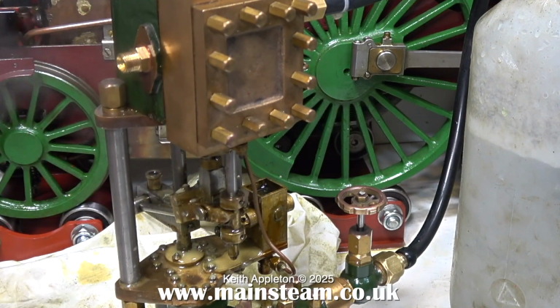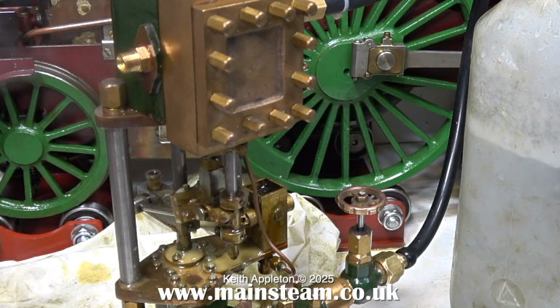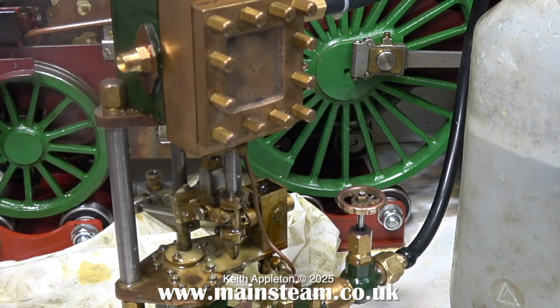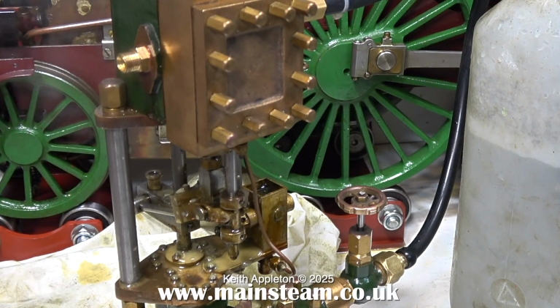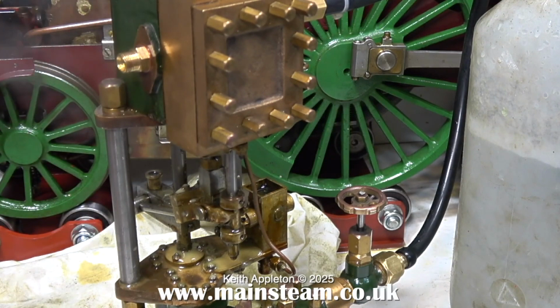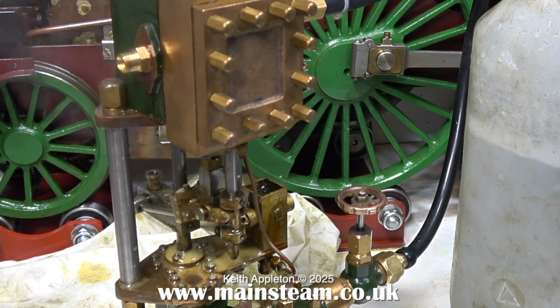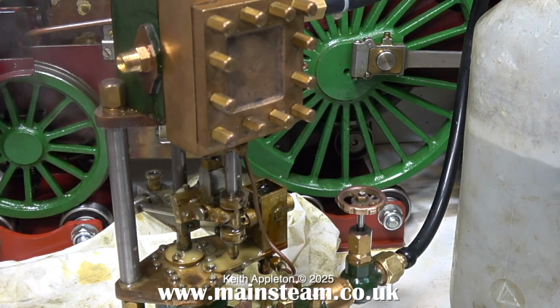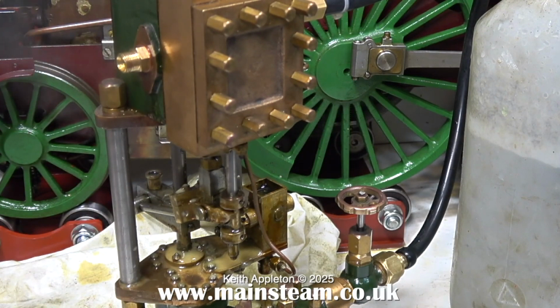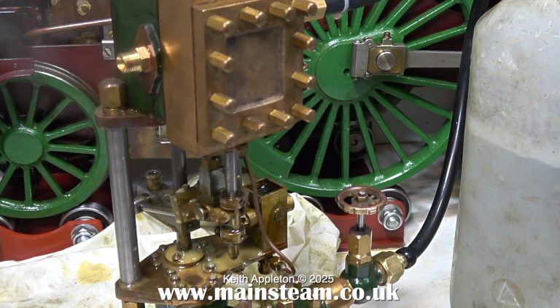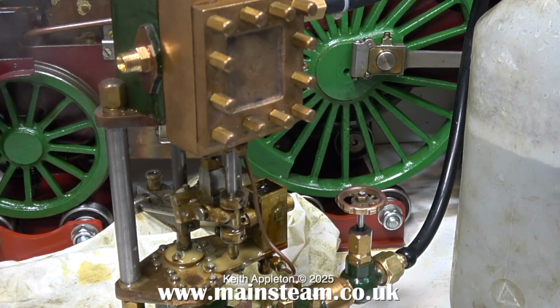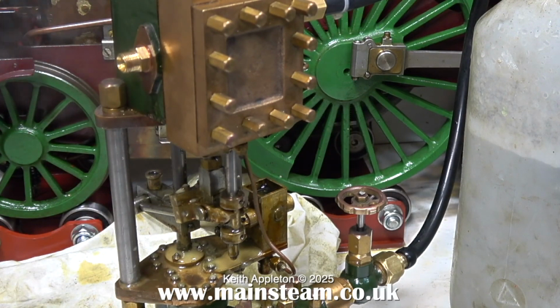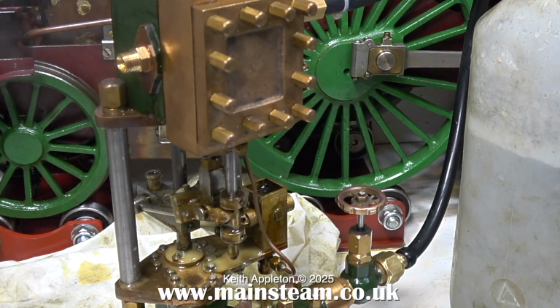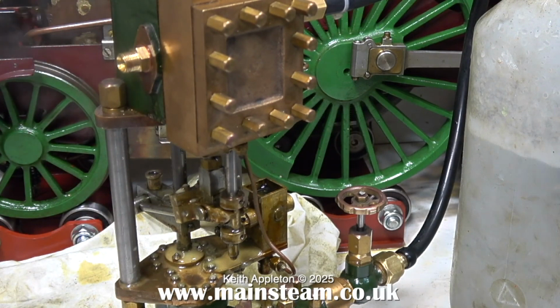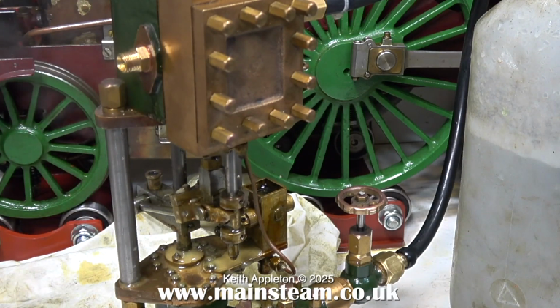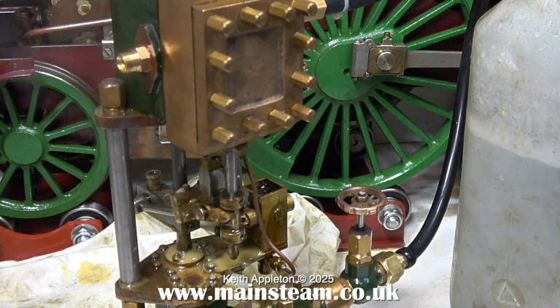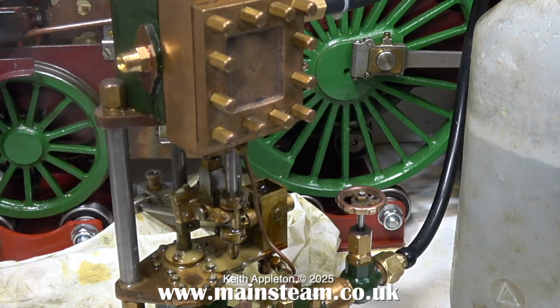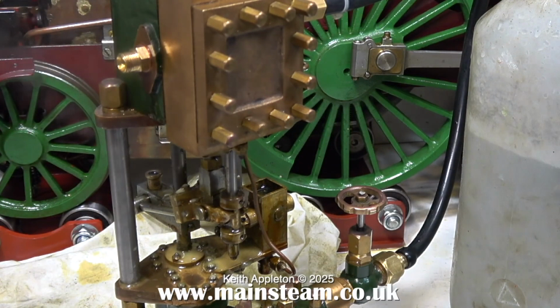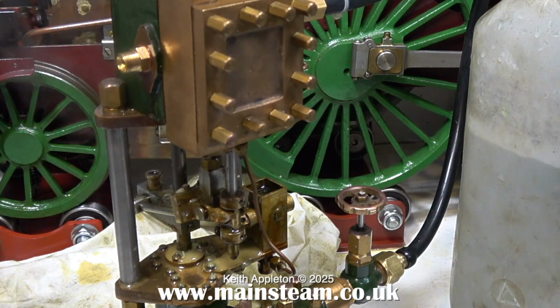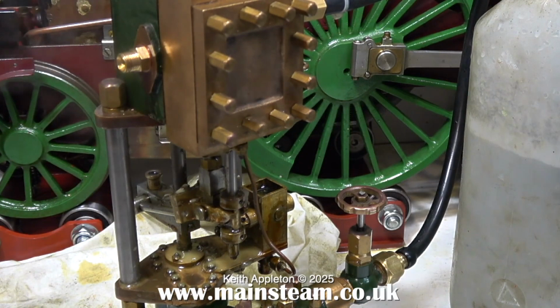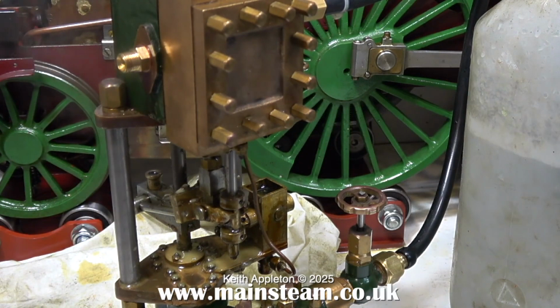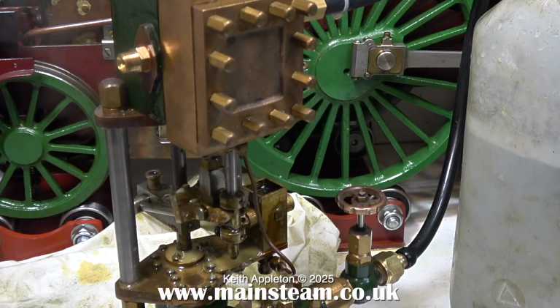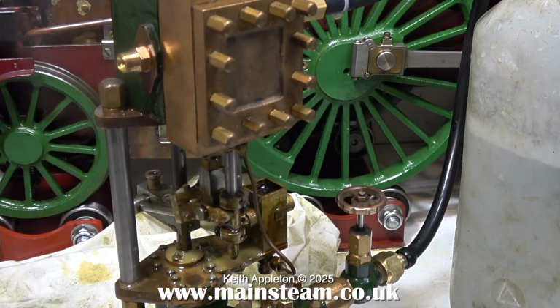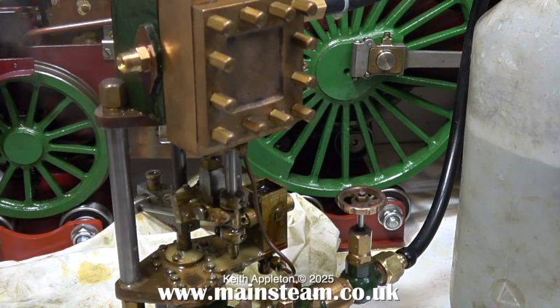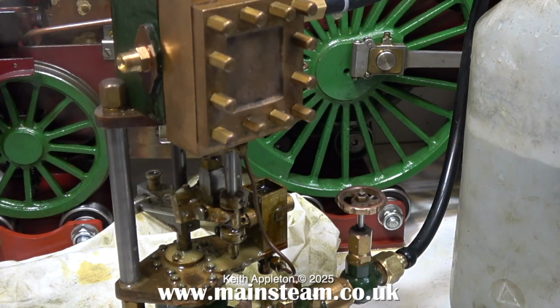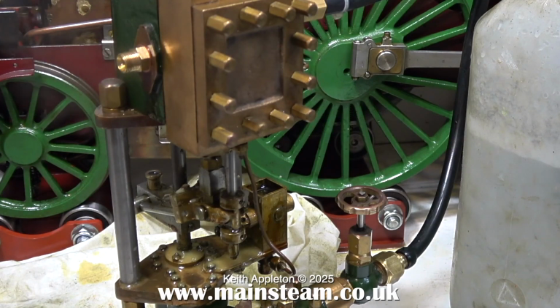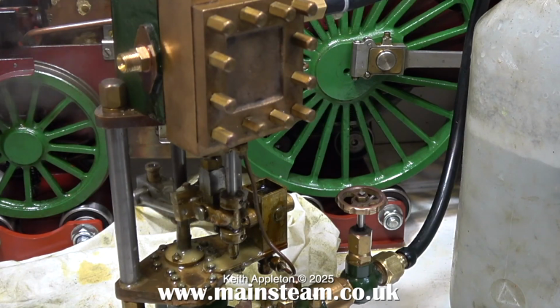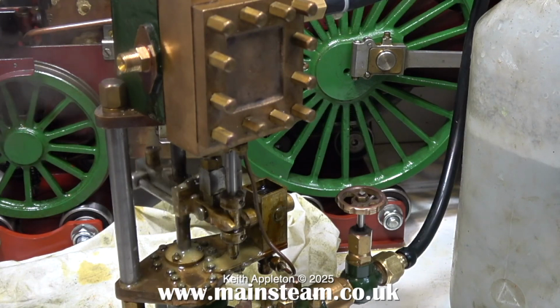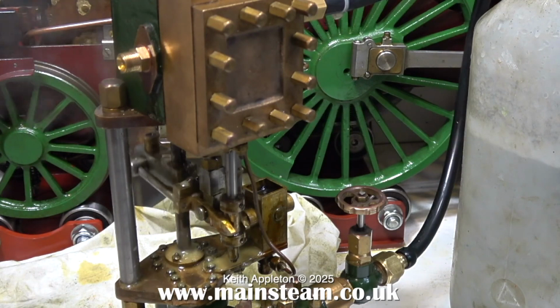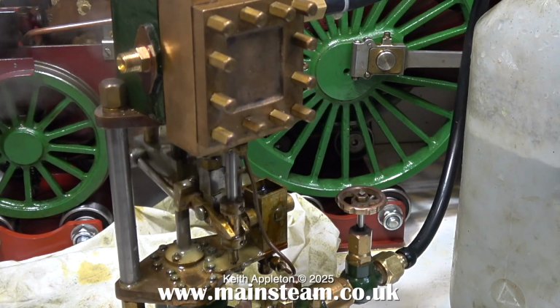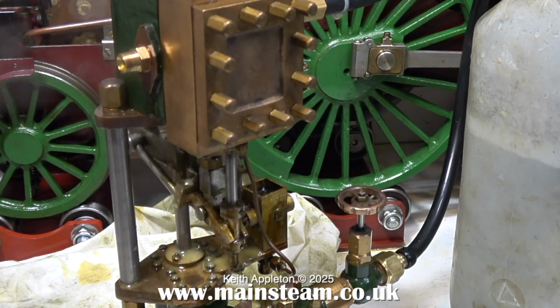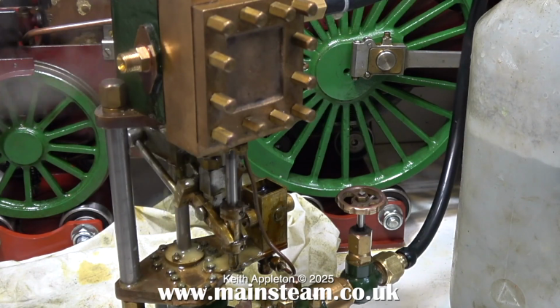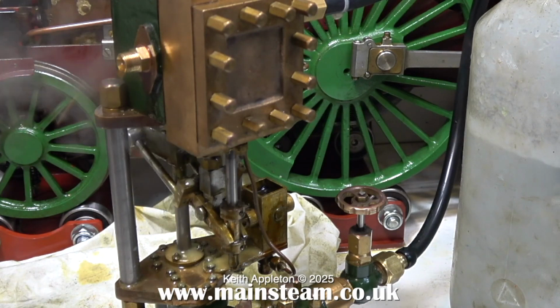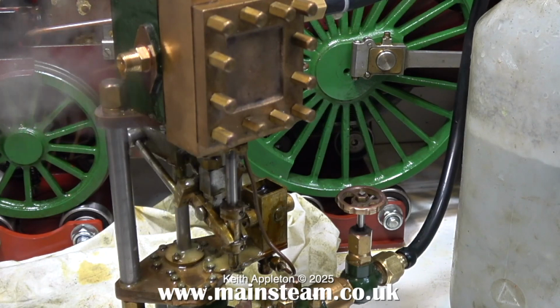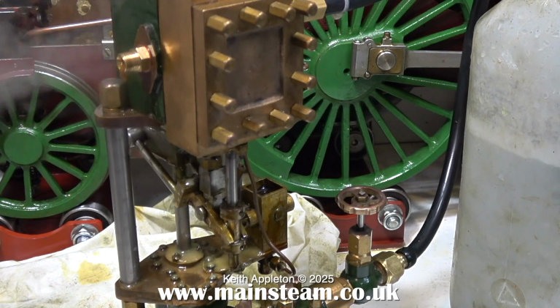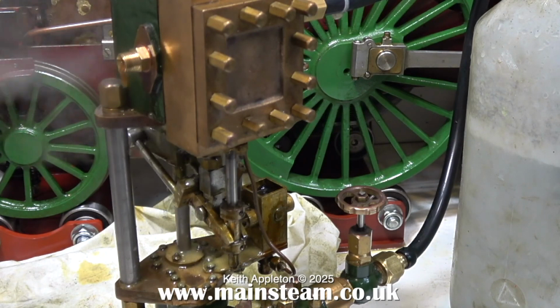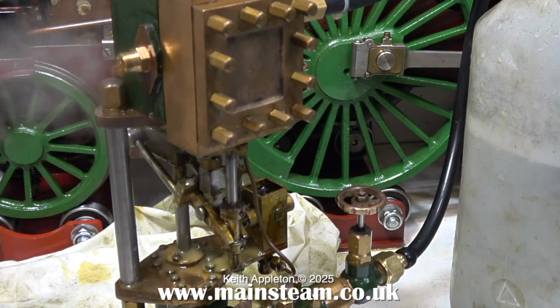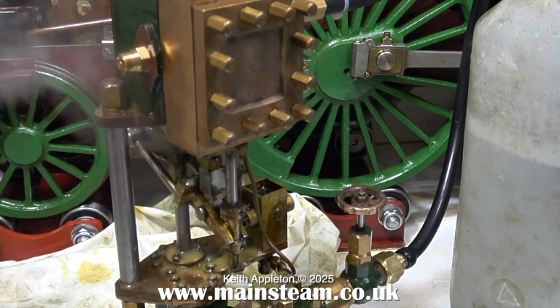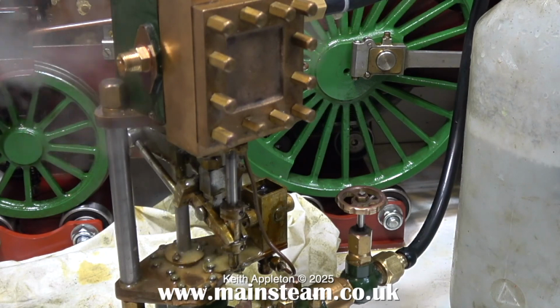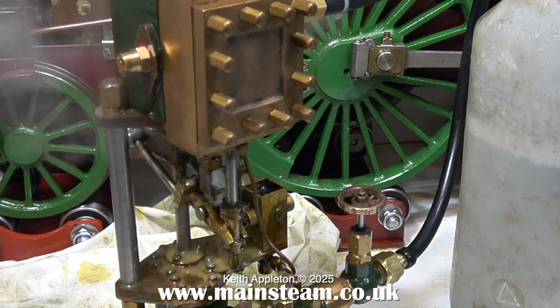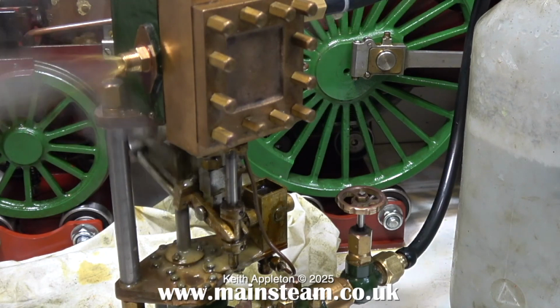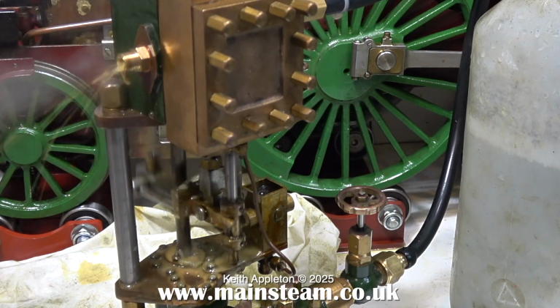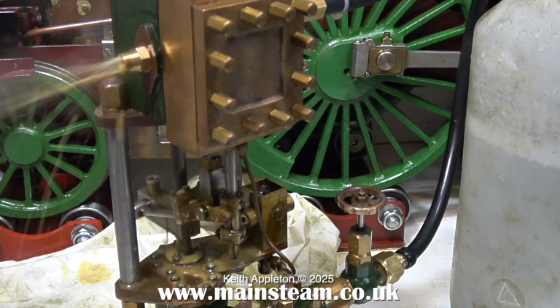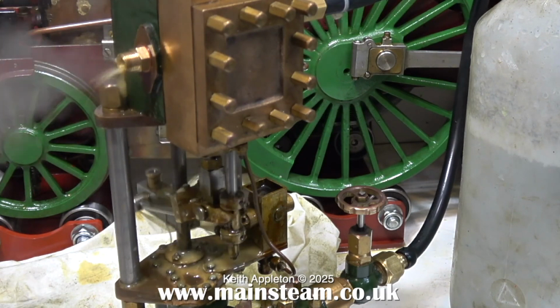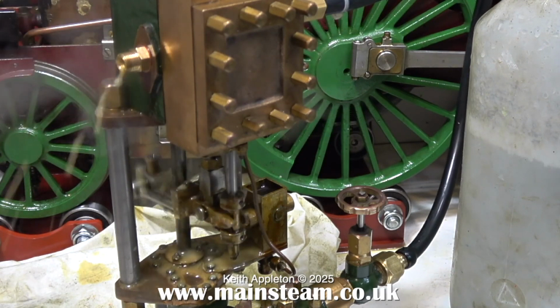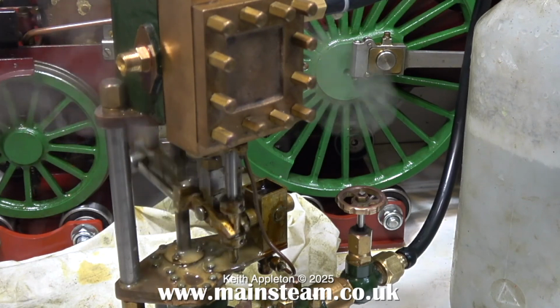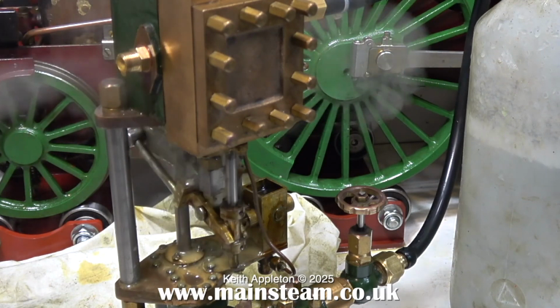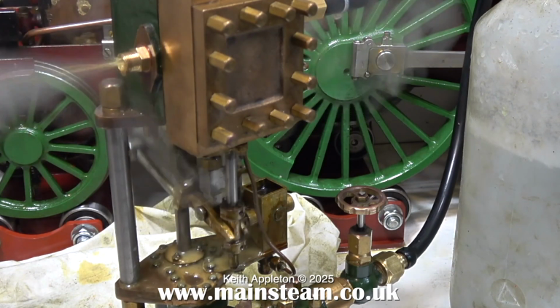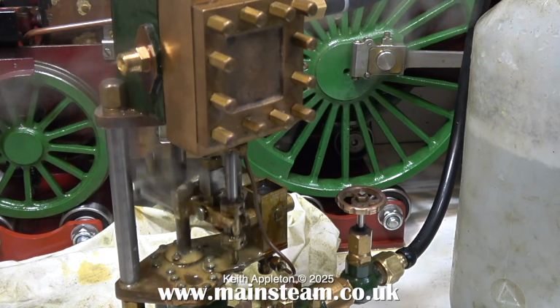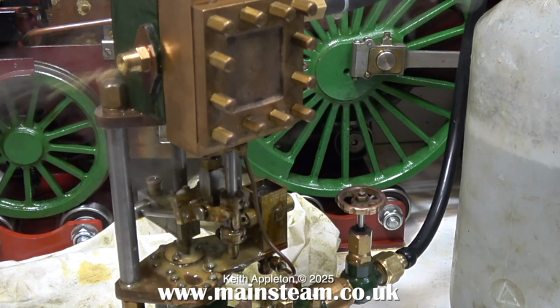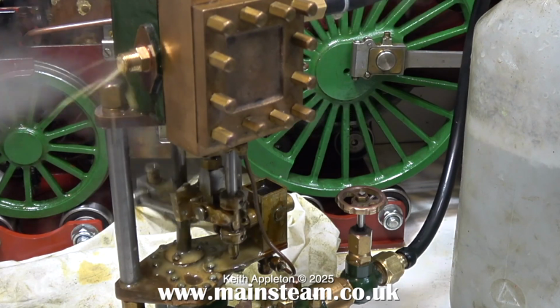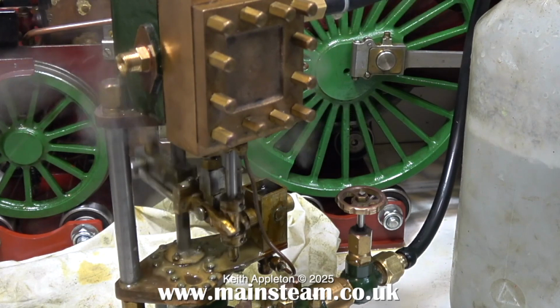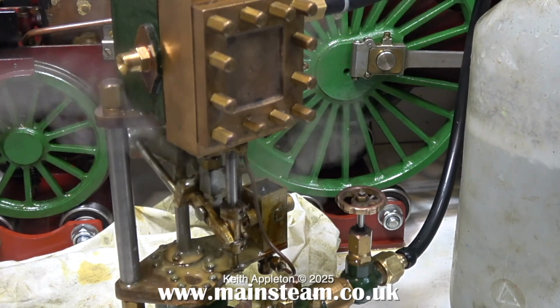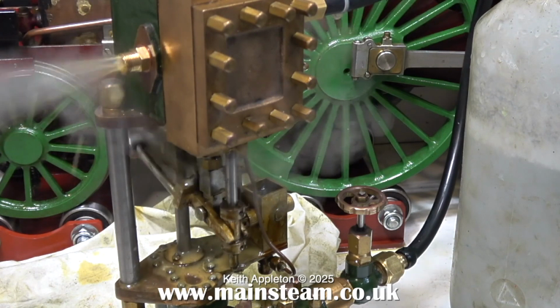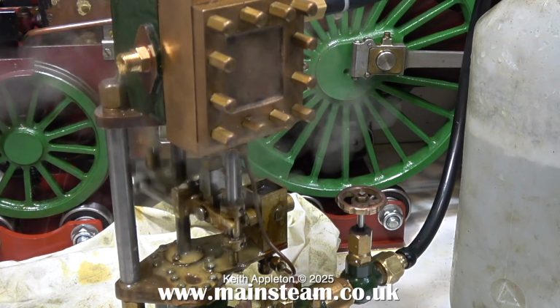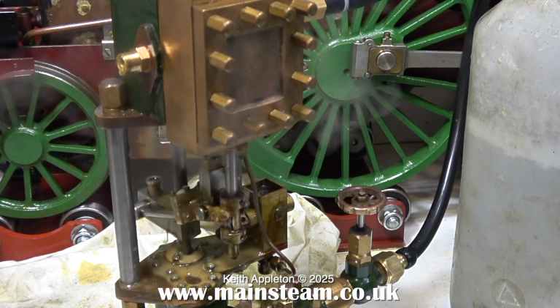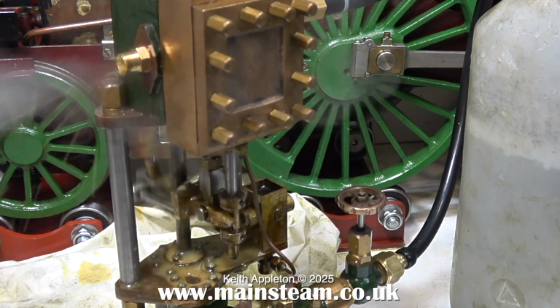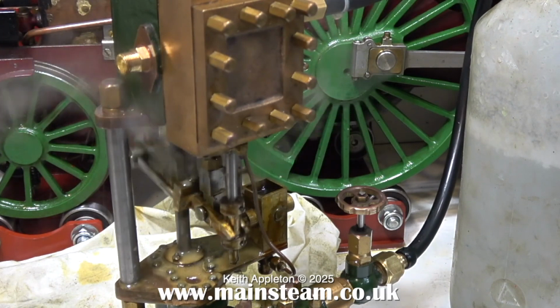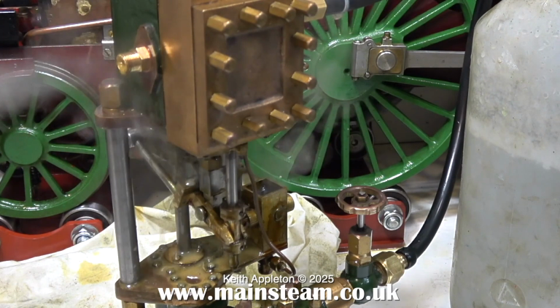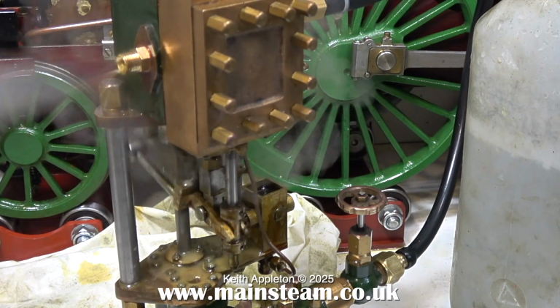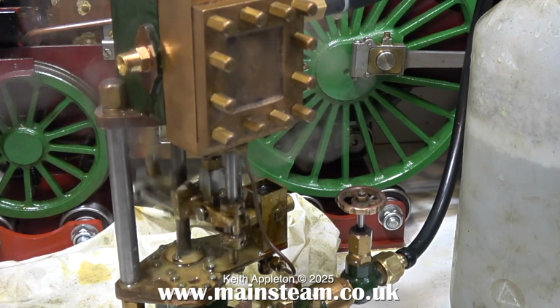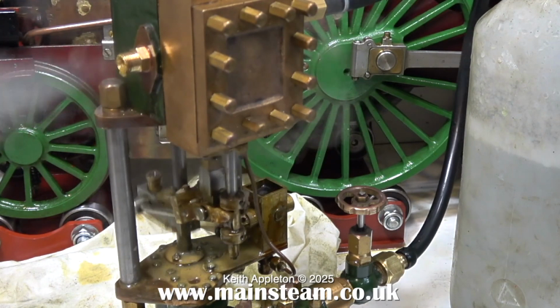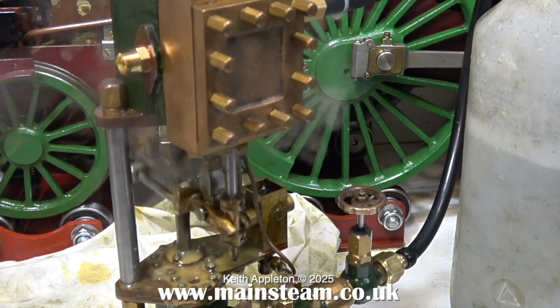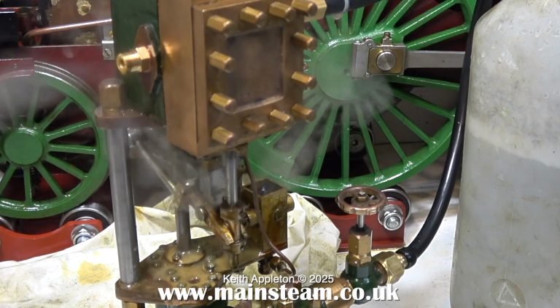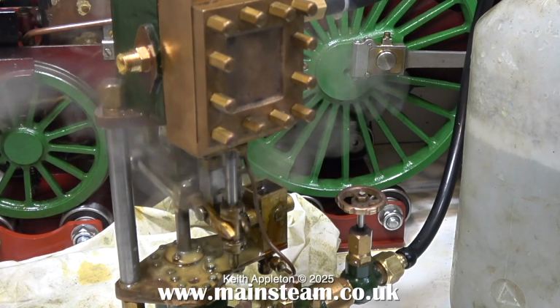So I've pushed the piston to the bottom of the stroke and I'm going to turn on the steam valve again. And suddenly, to my complete and utter surprise, it works.